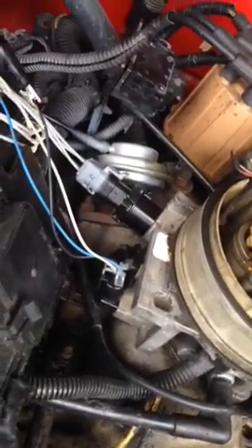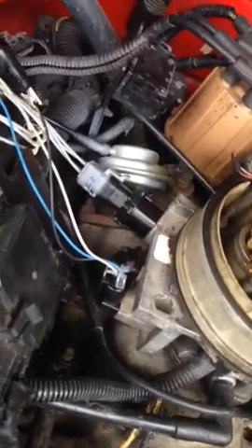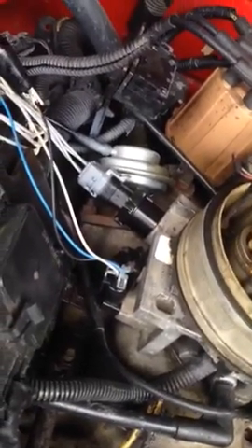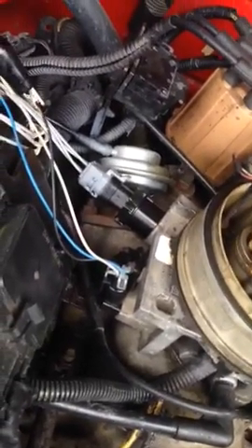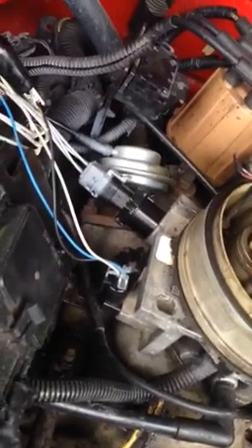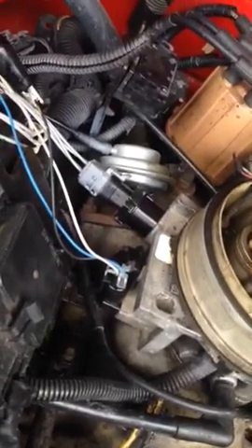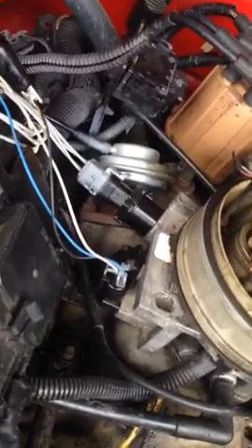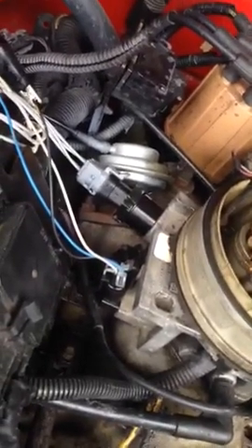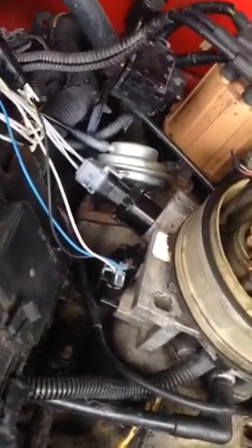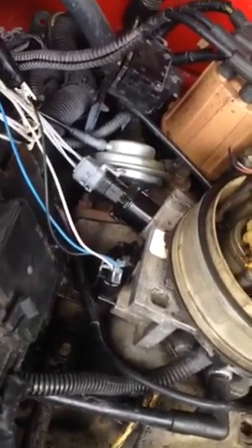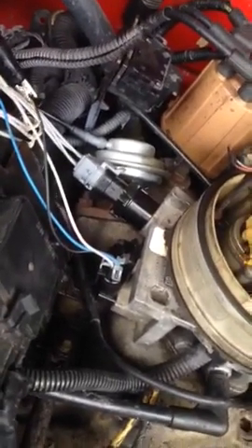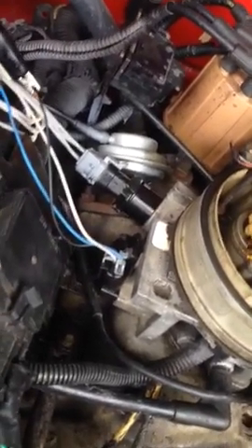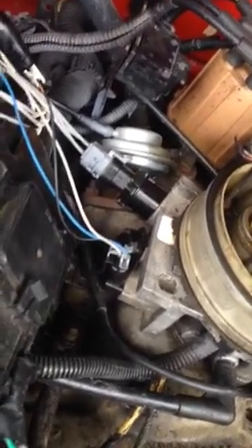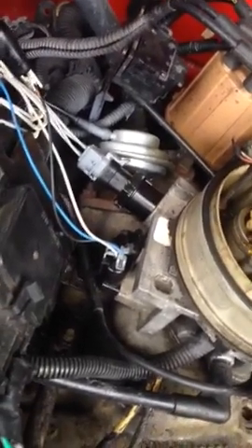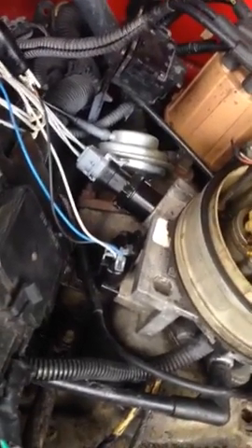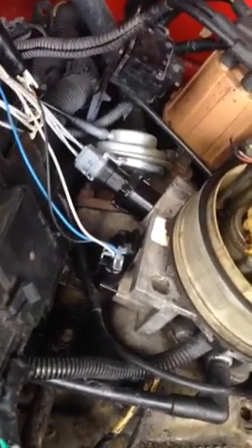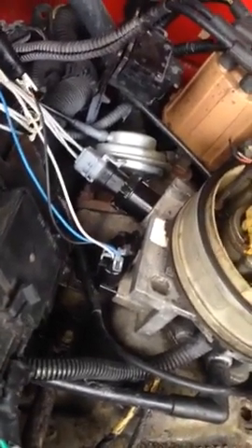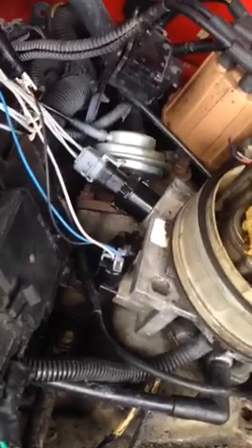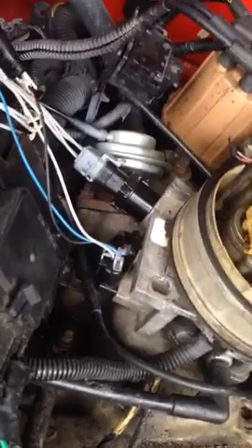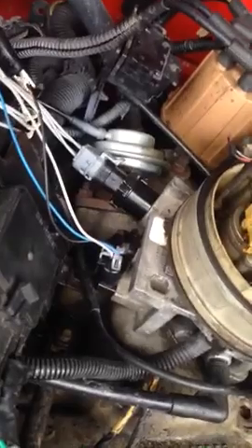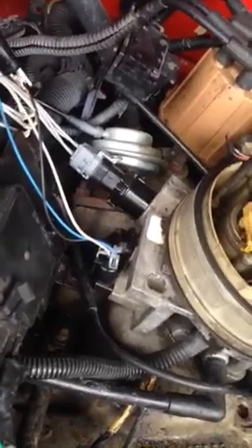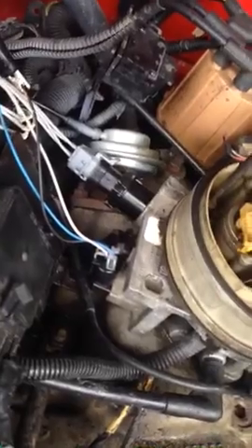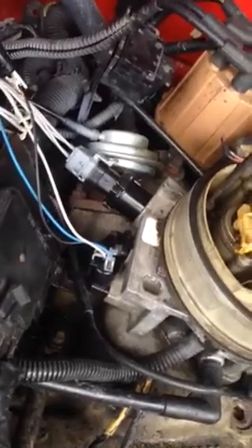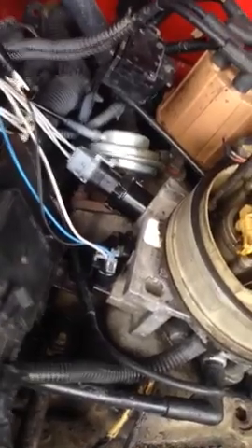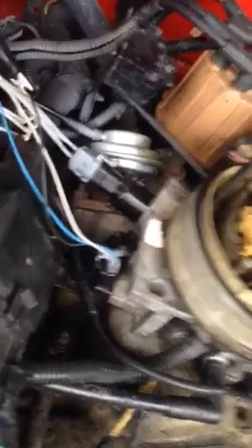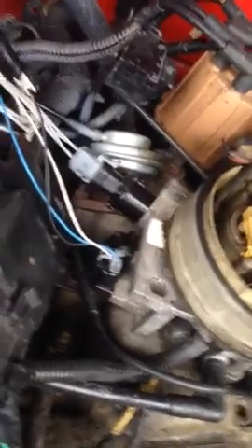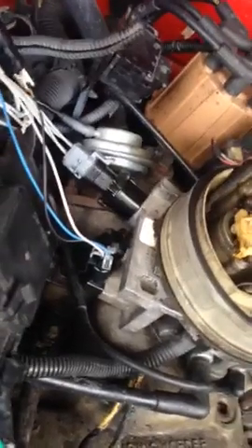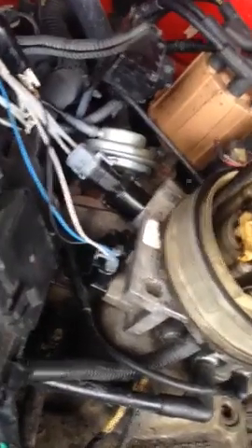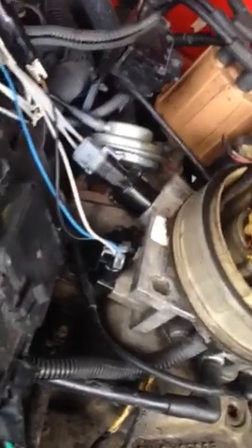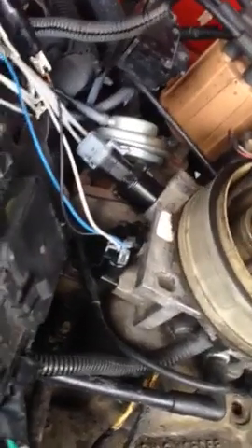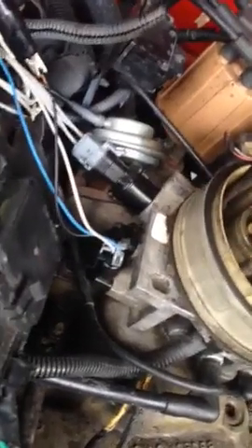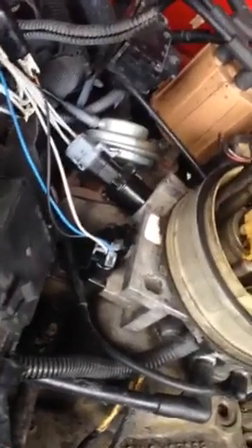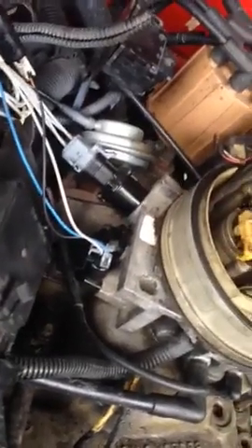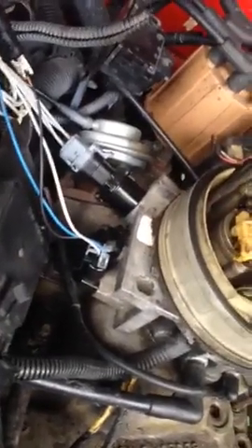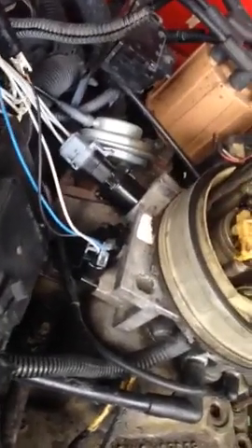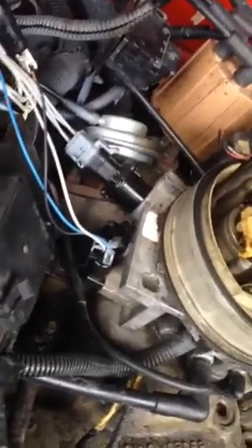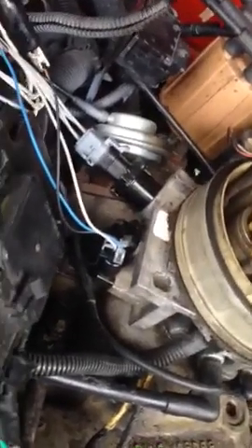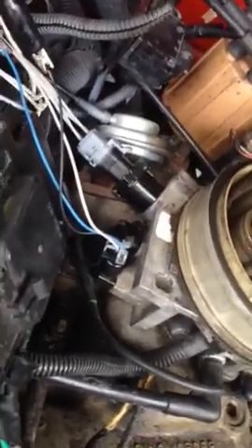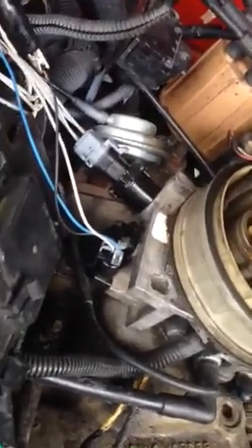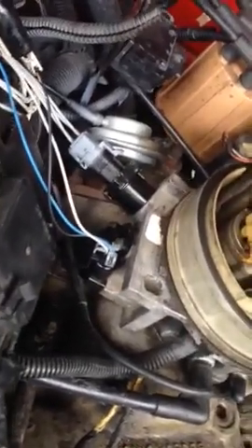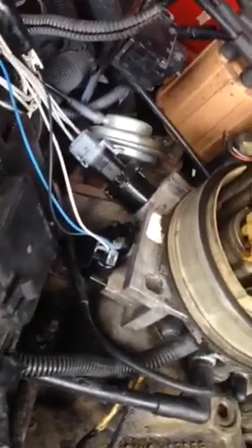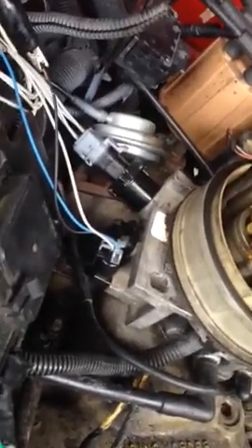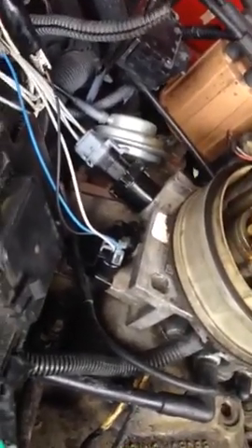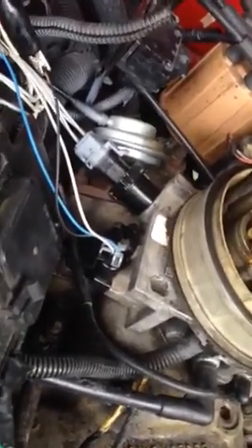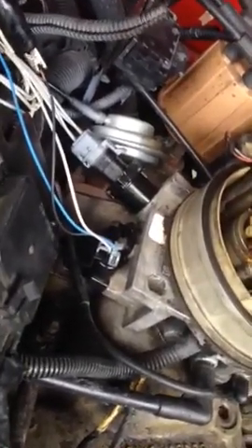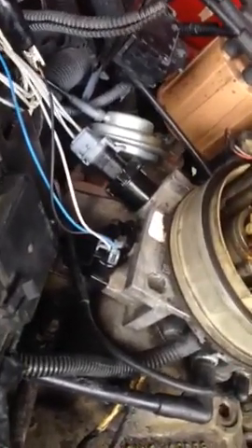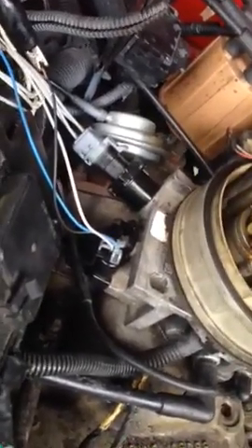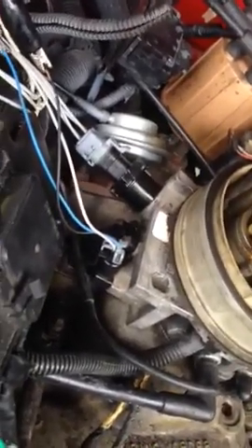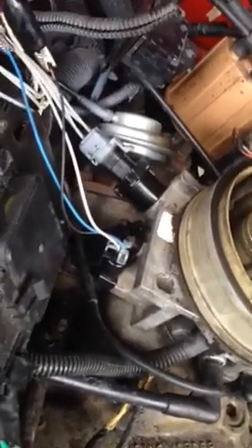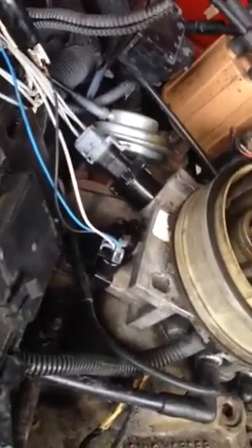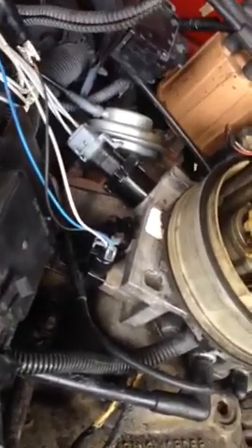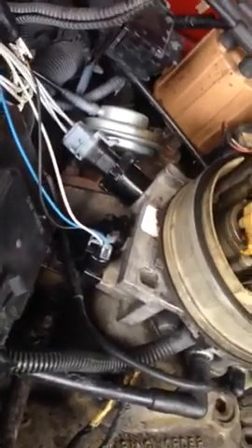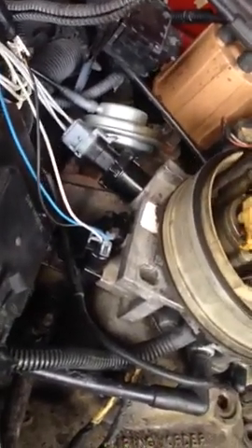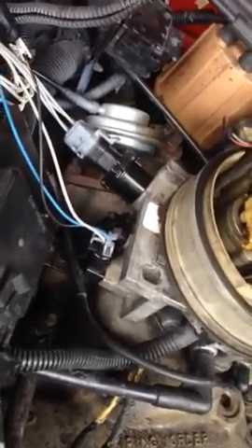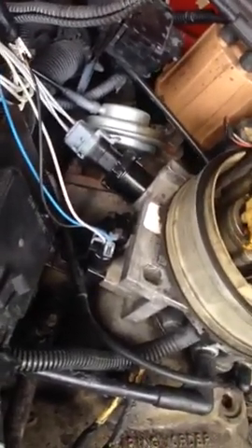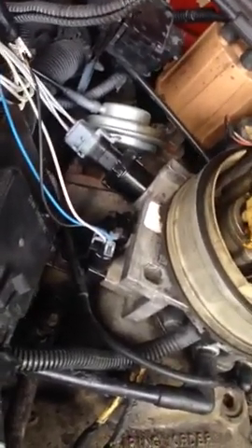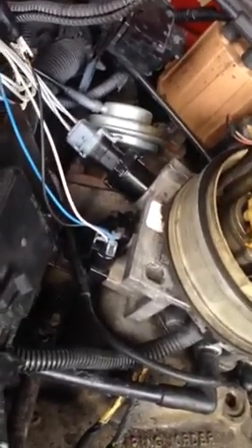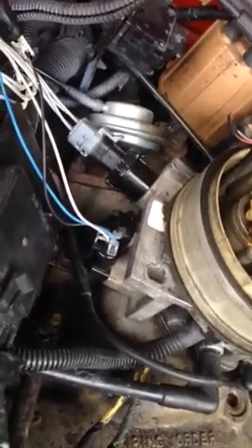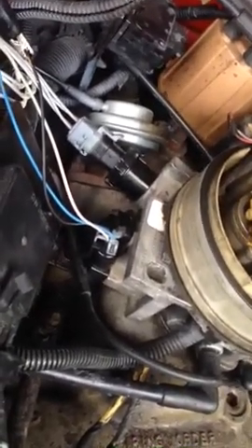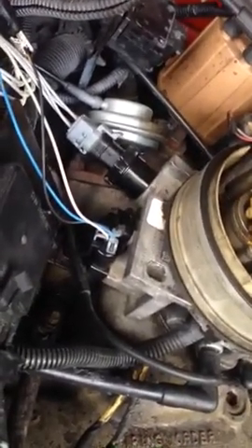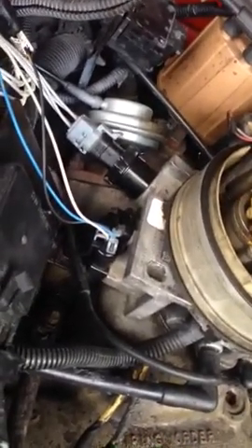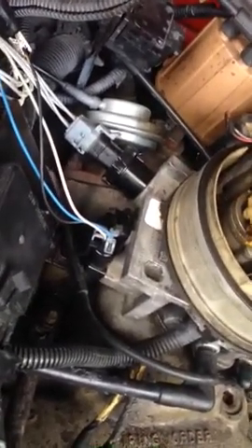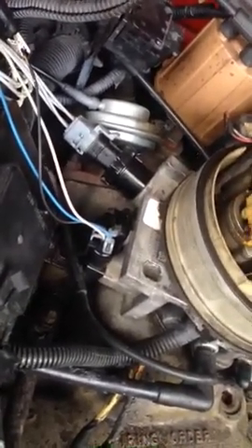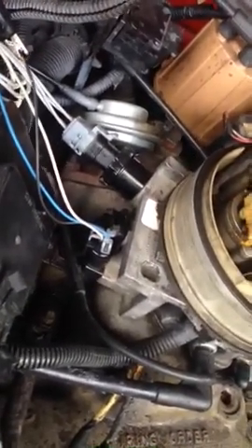Shut it off. It was surging. It was very frequently idling at 1600.